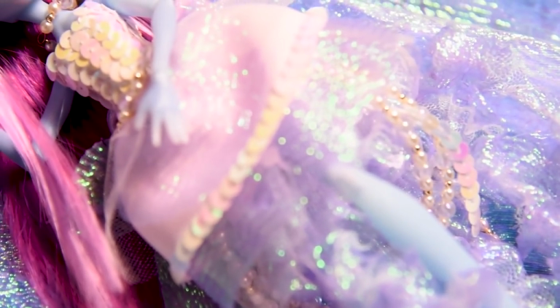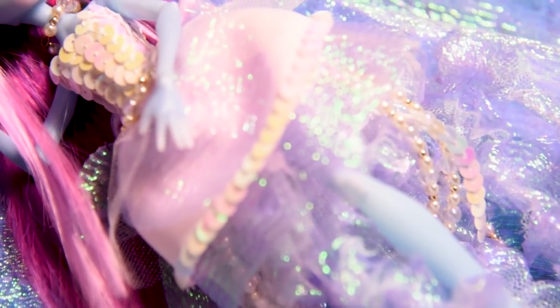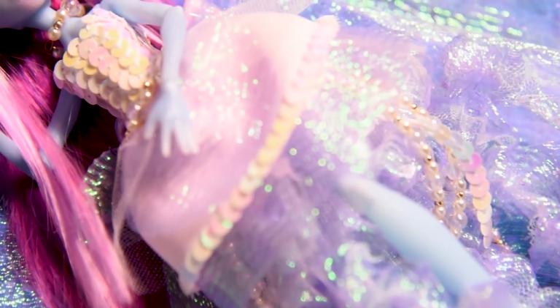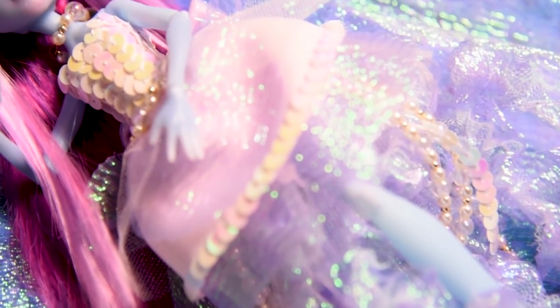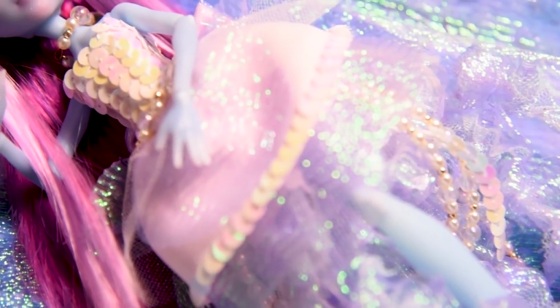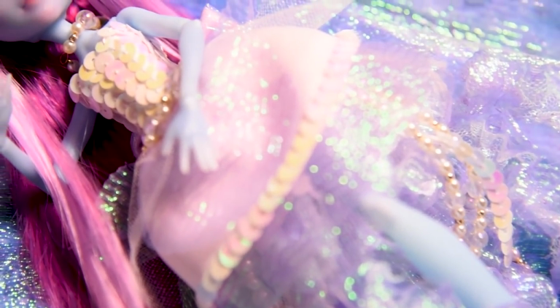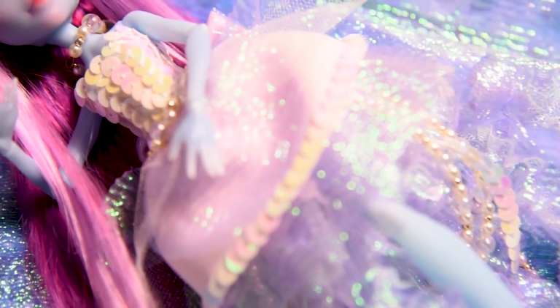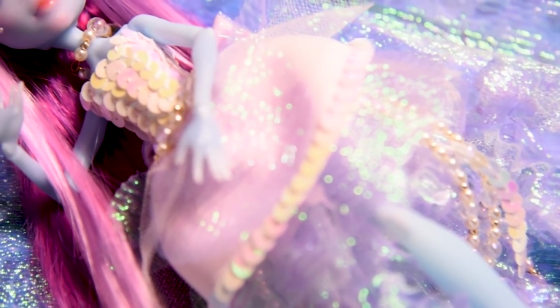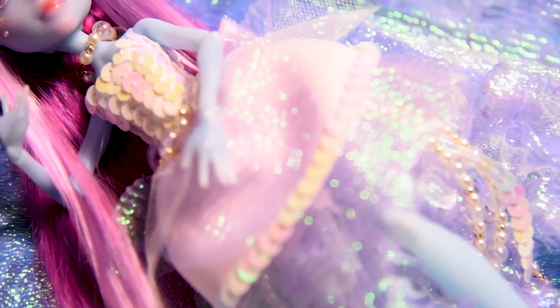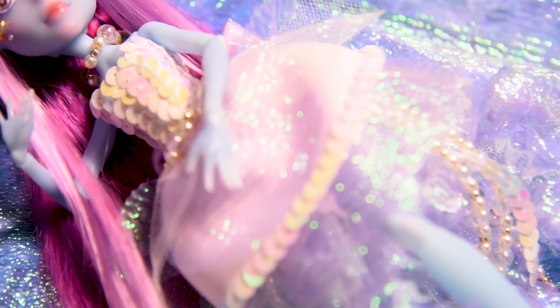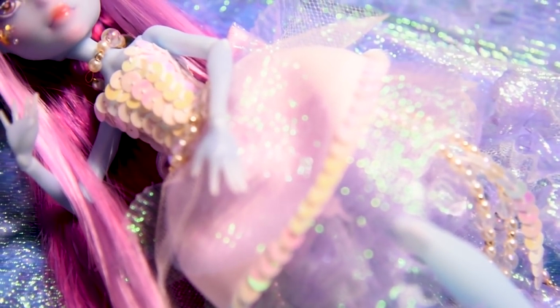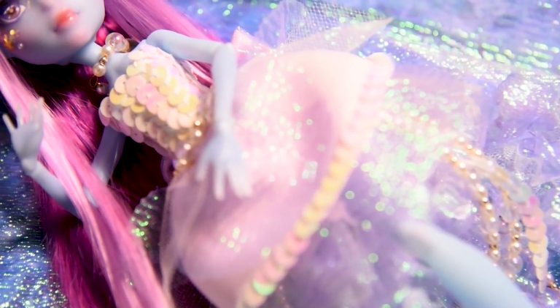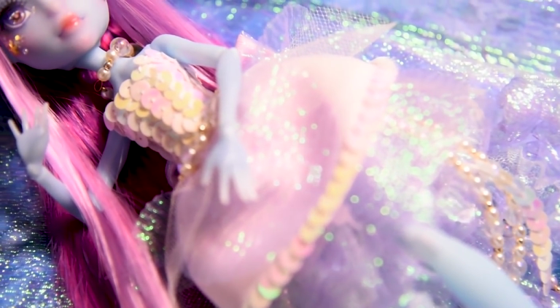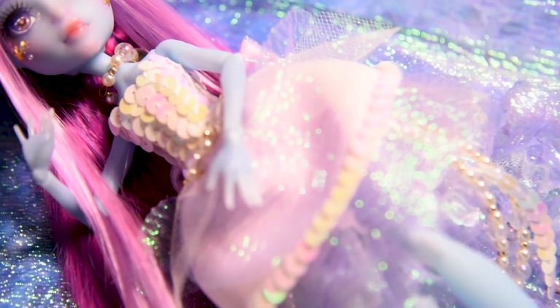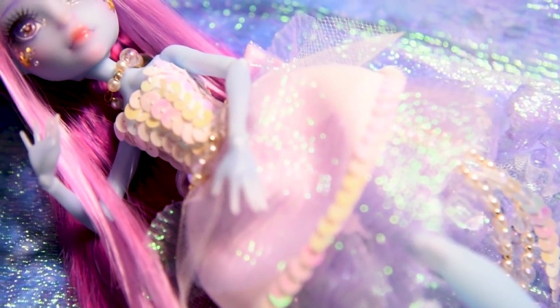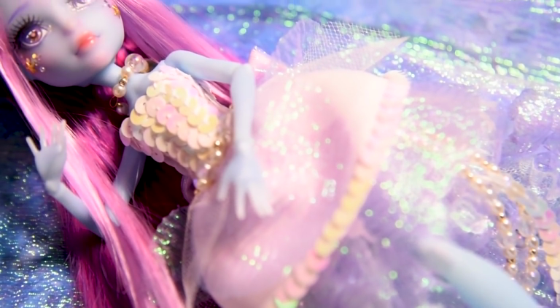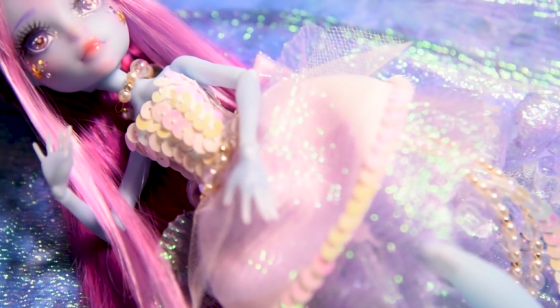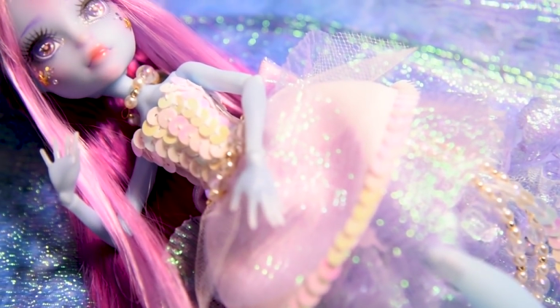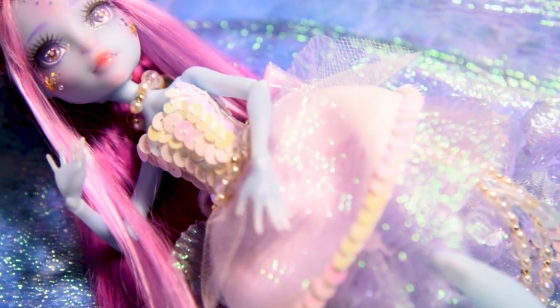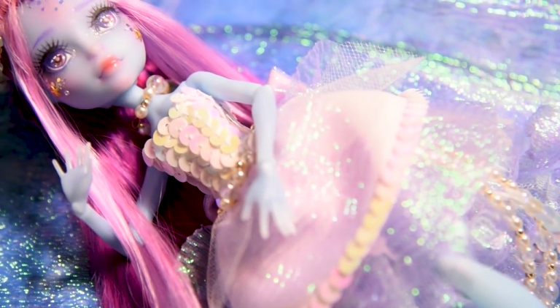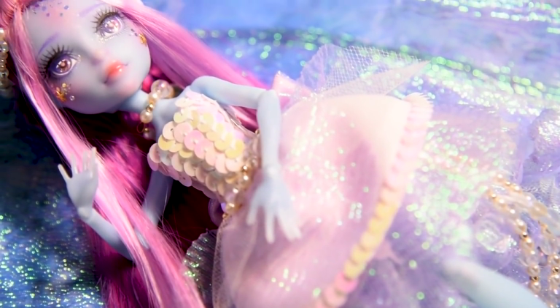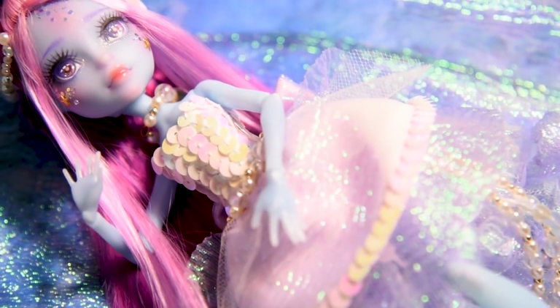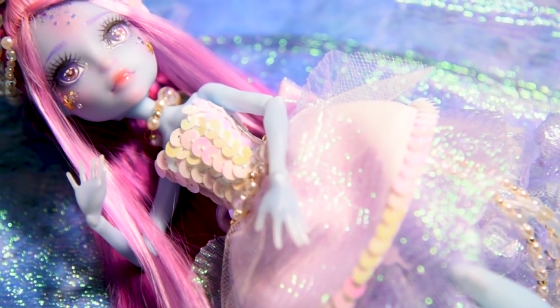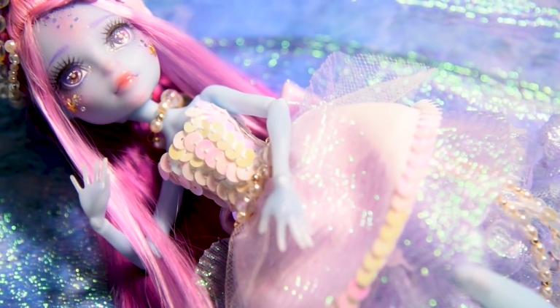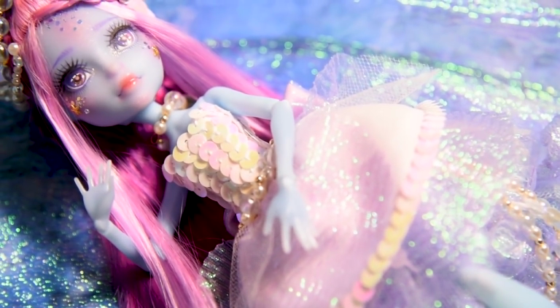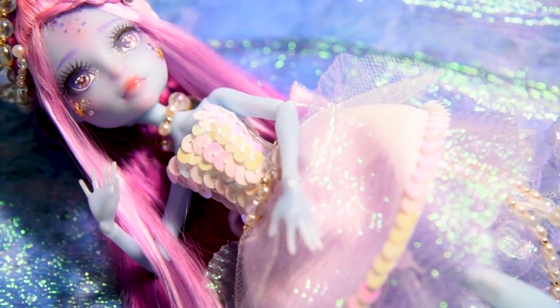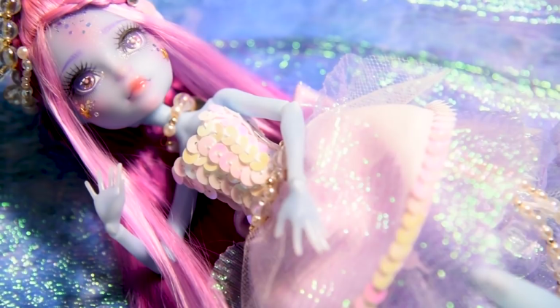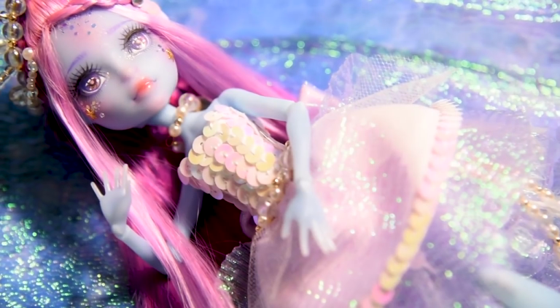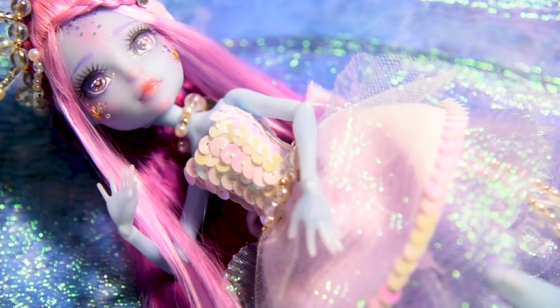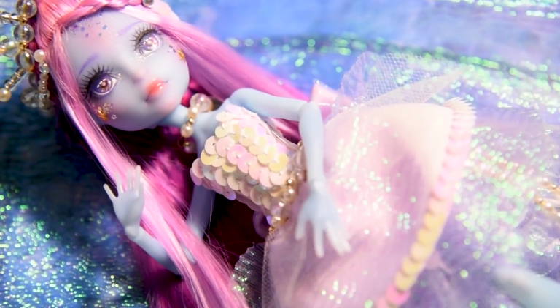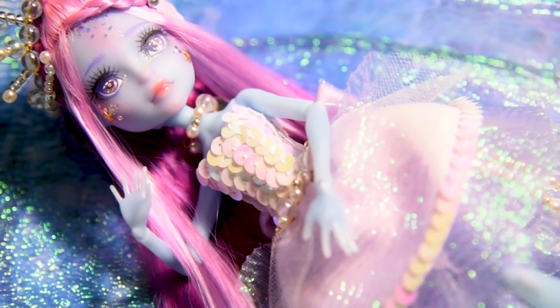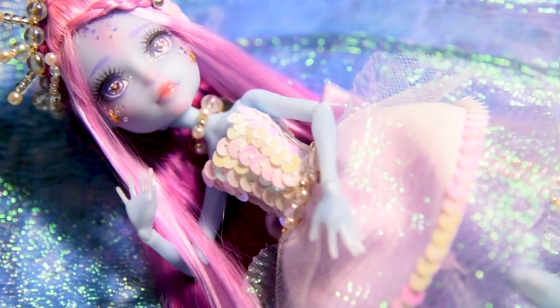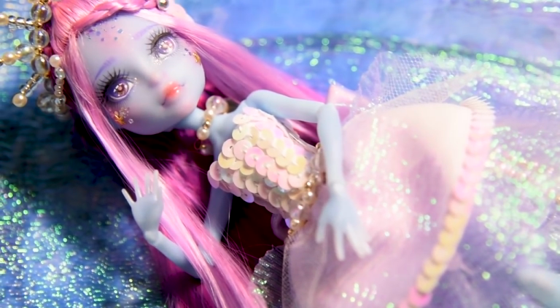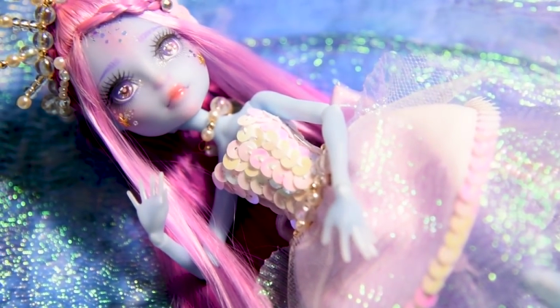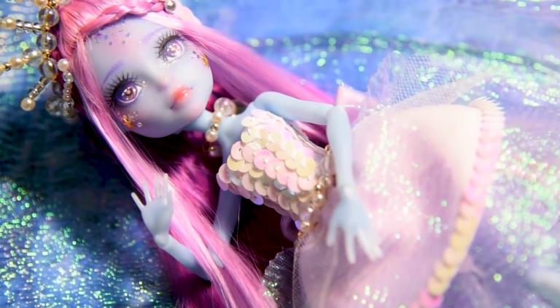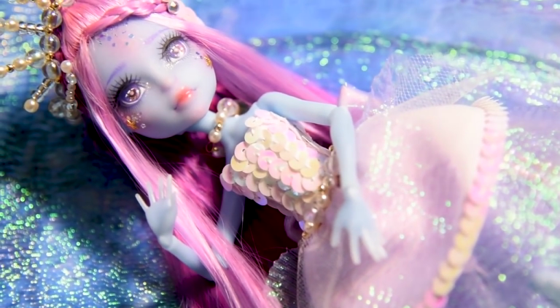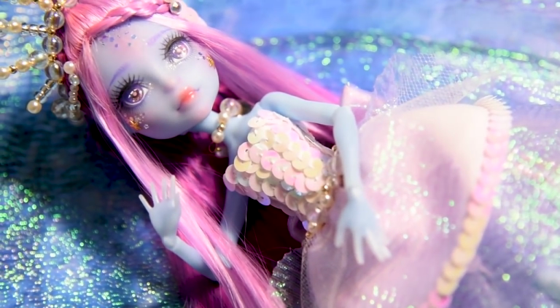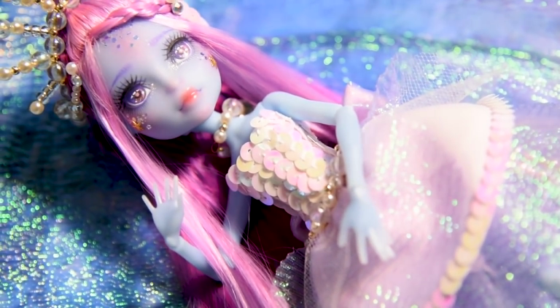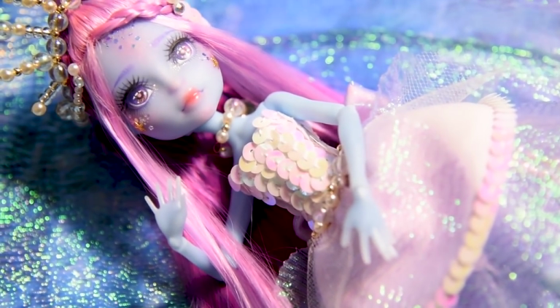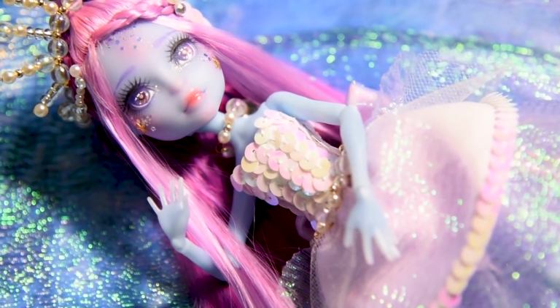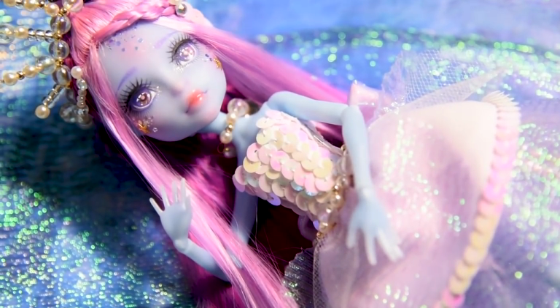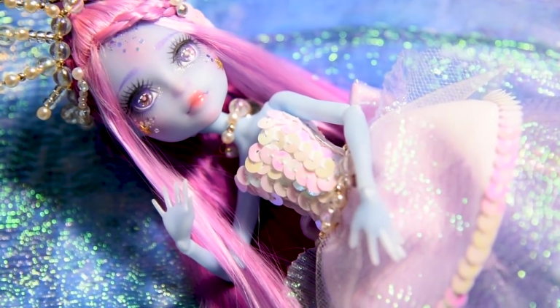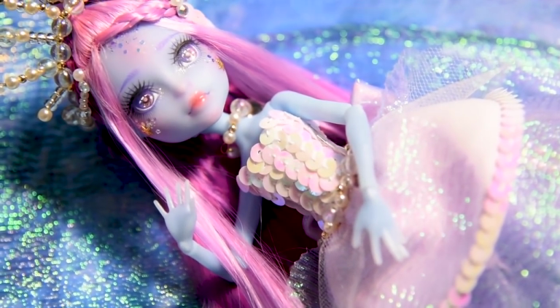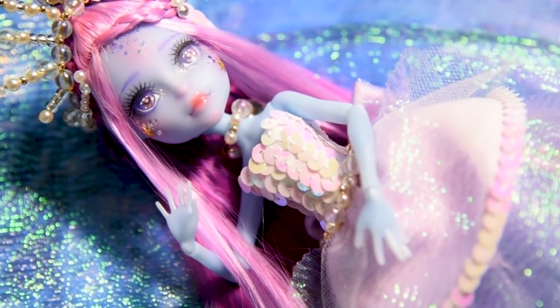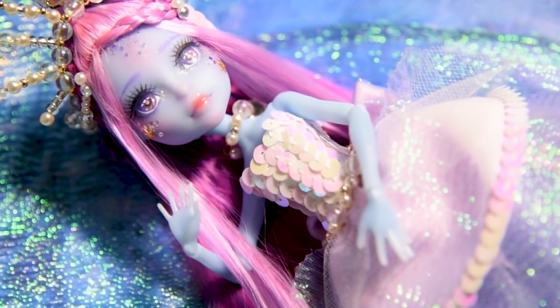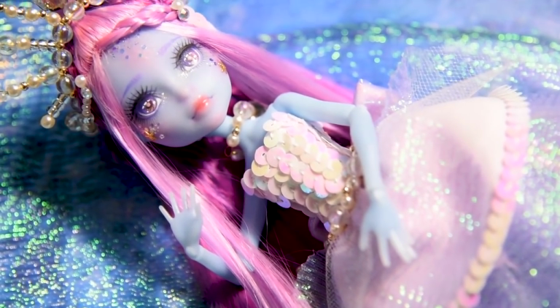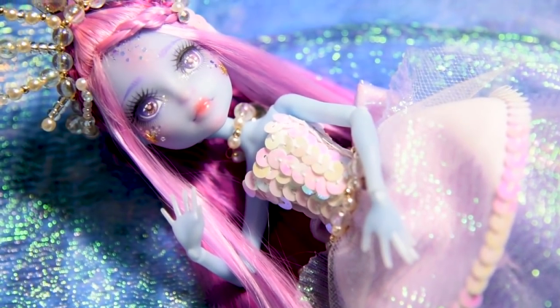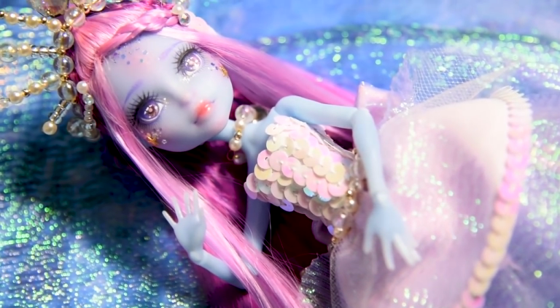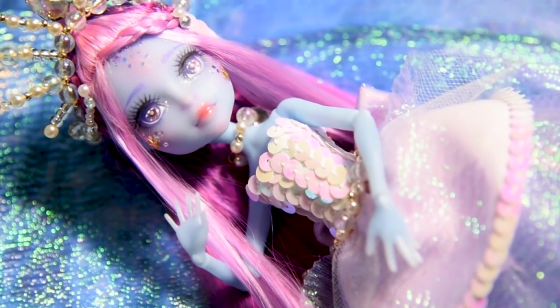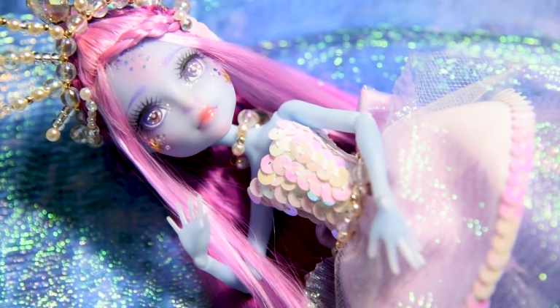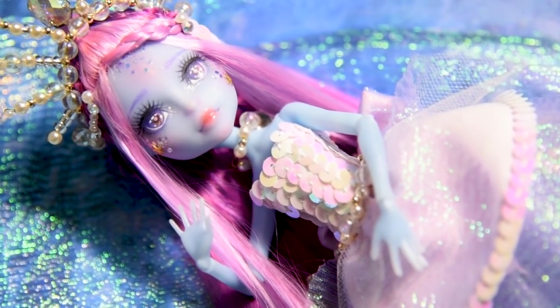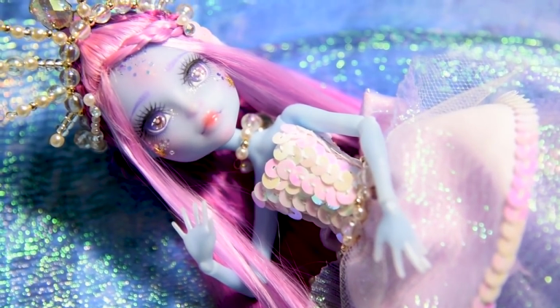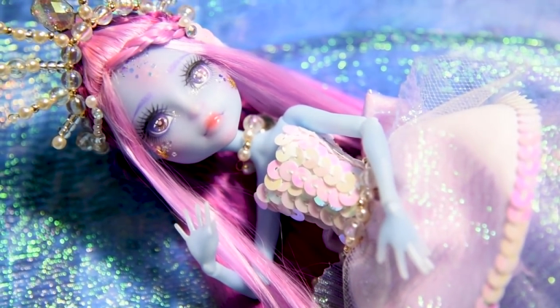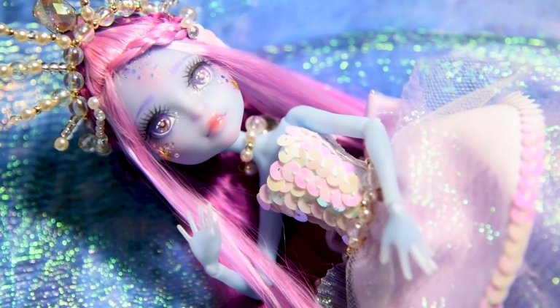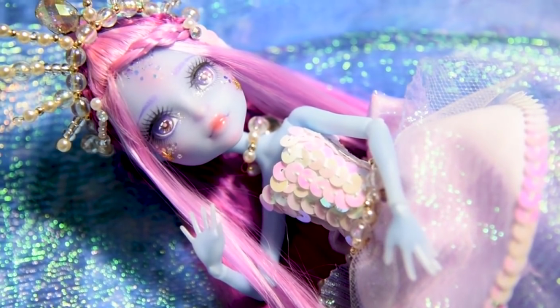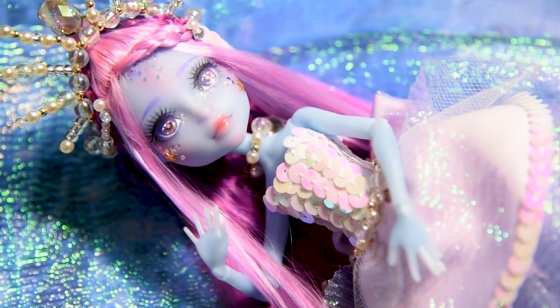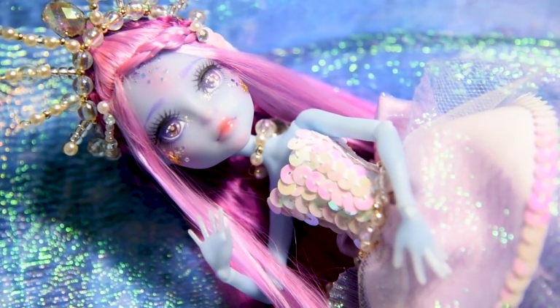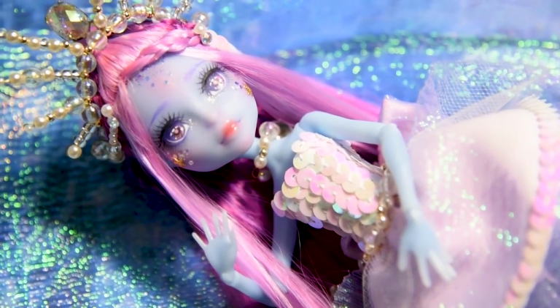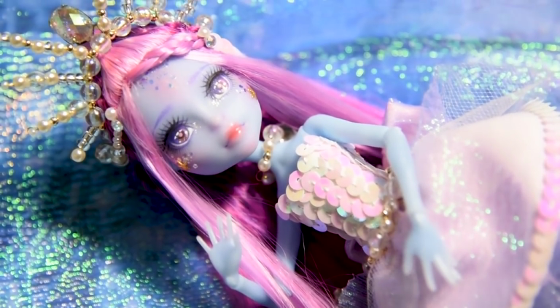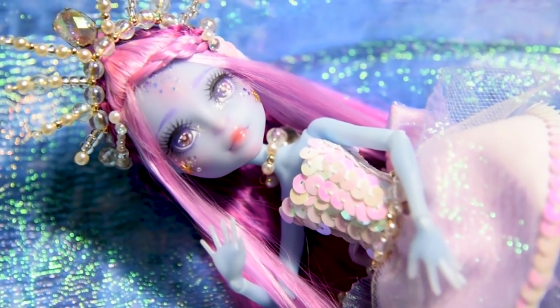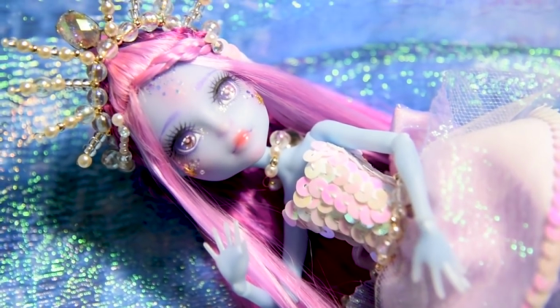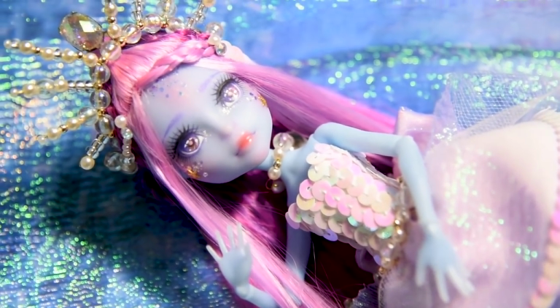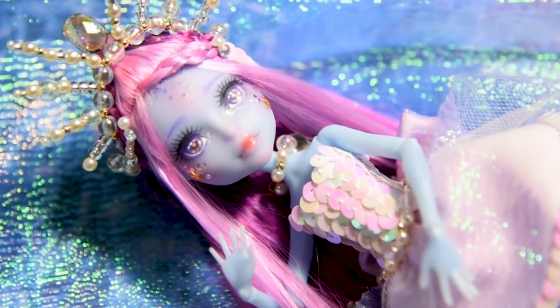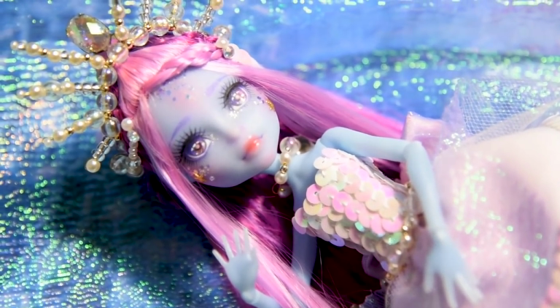And she's done! I'm absolutely in love with her and I'm really happy how the iridescent elements make her look super magical.